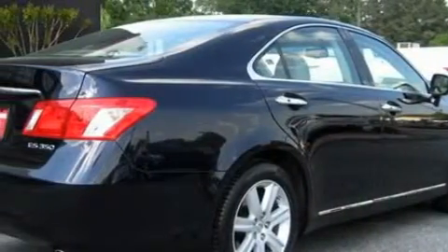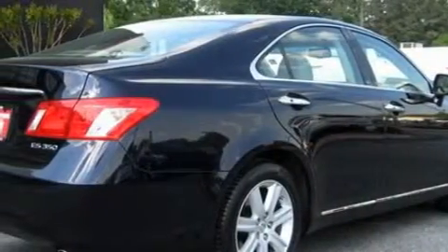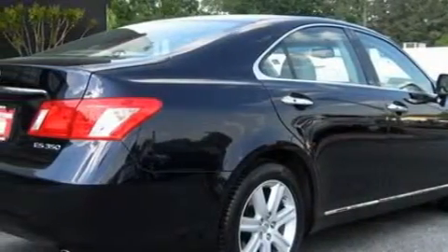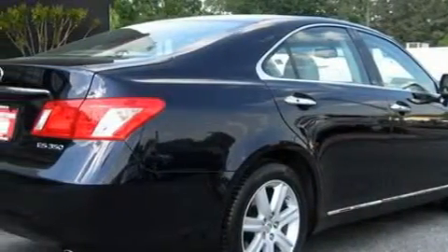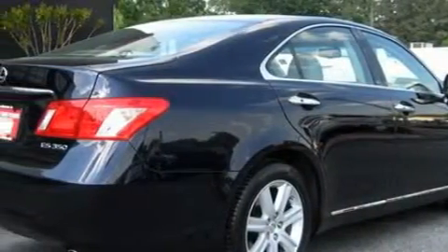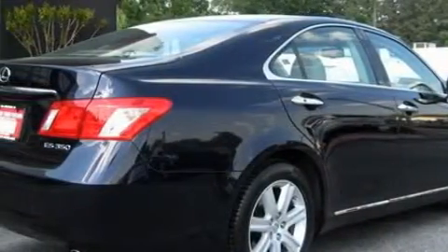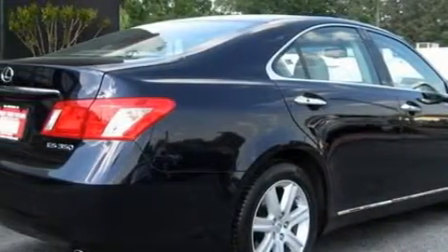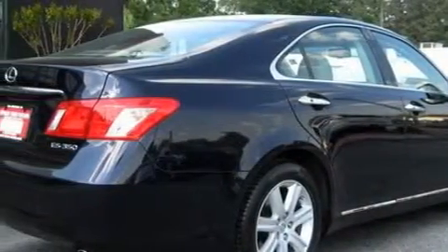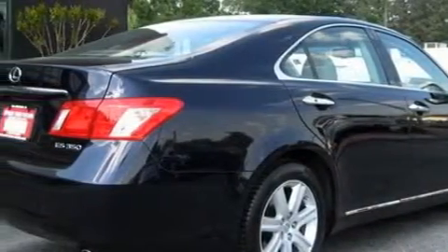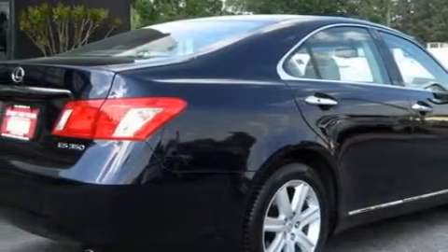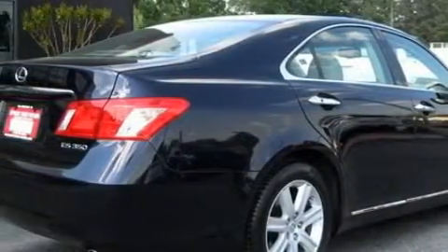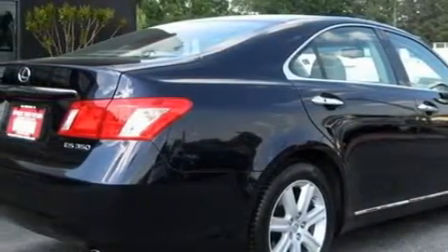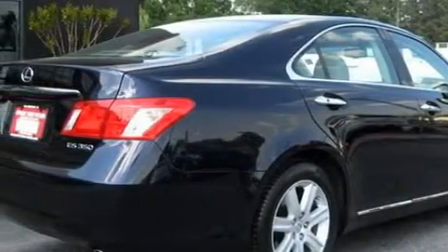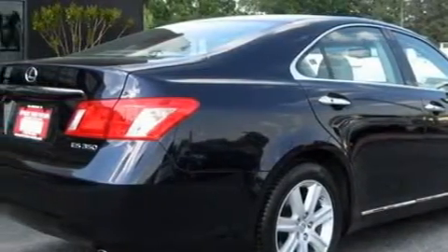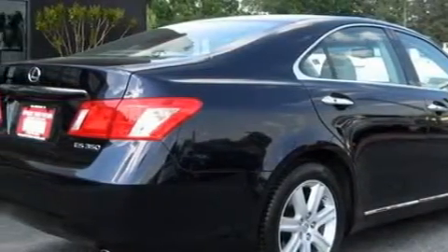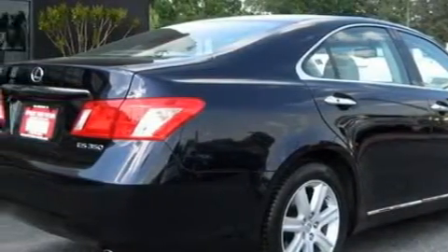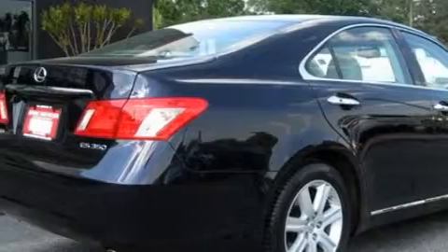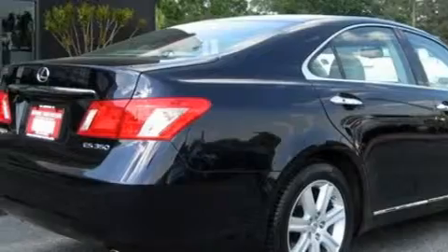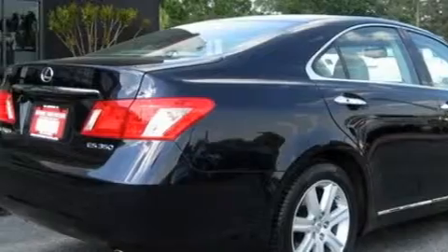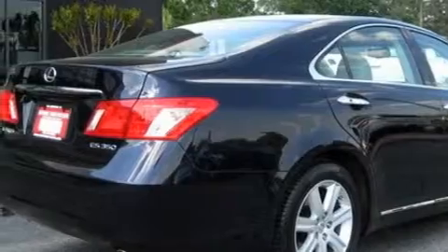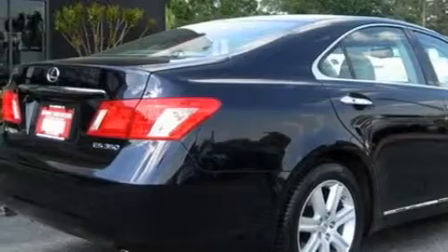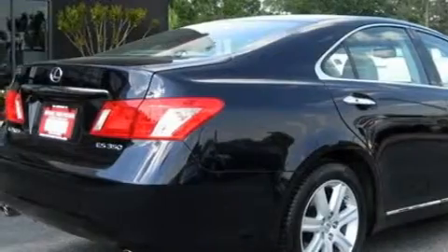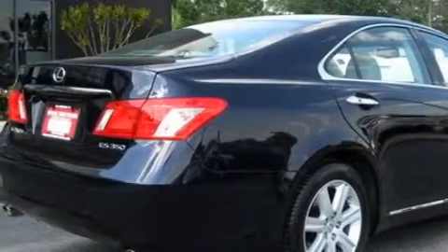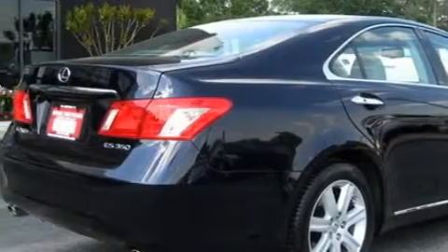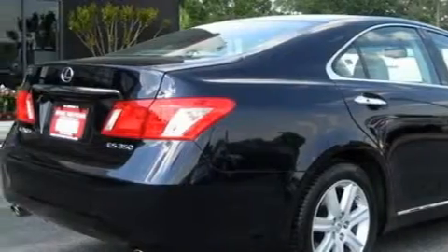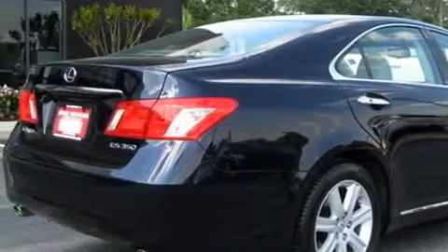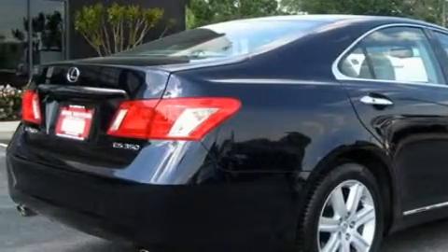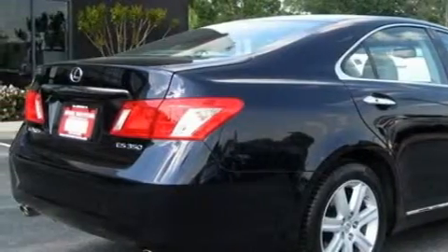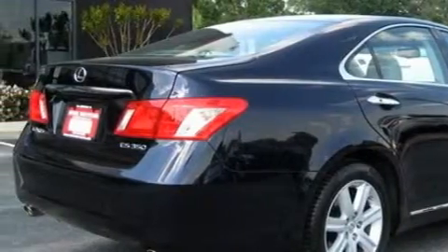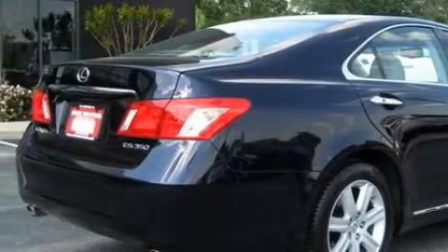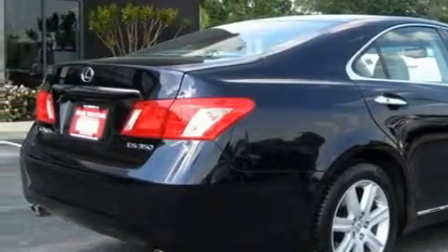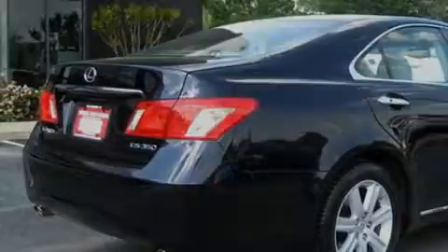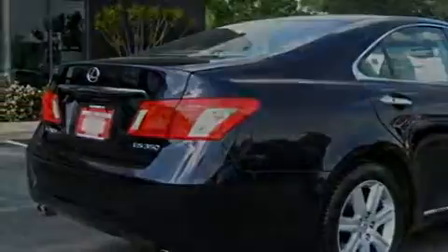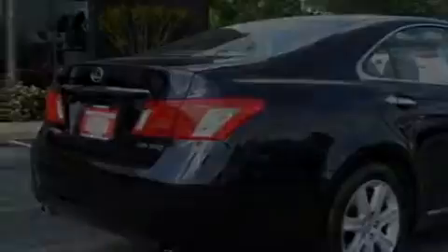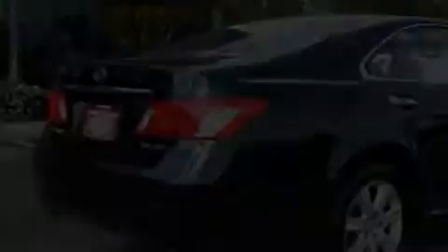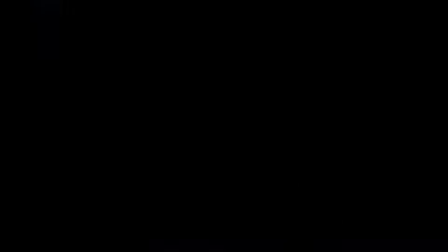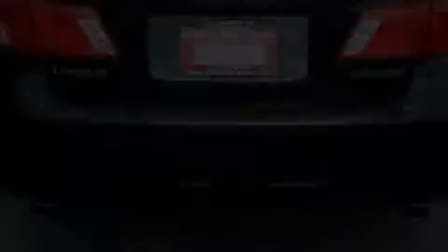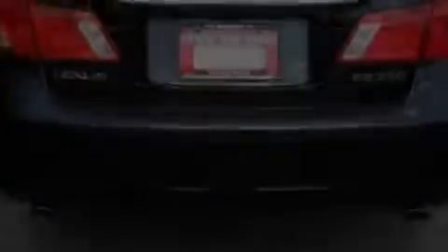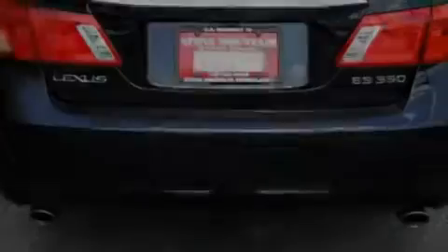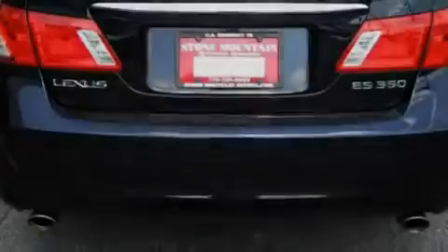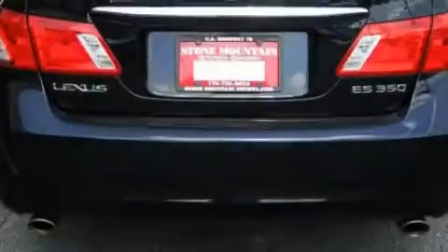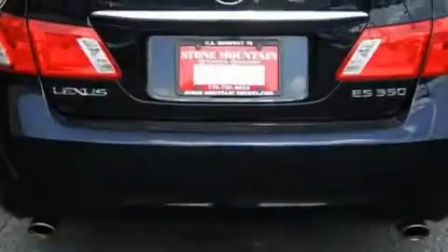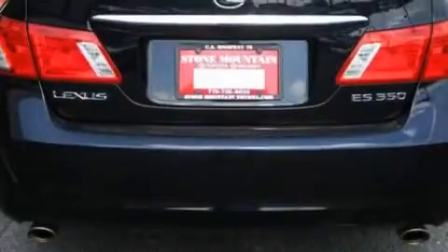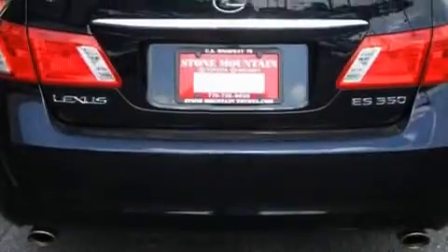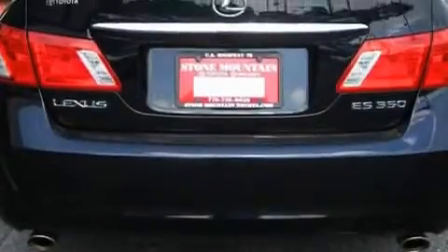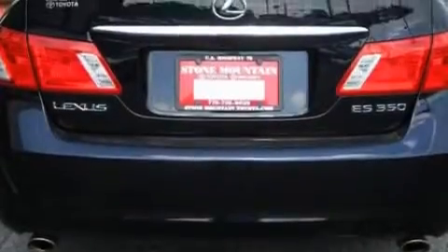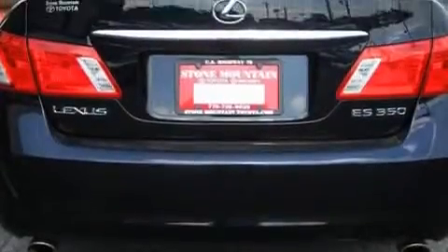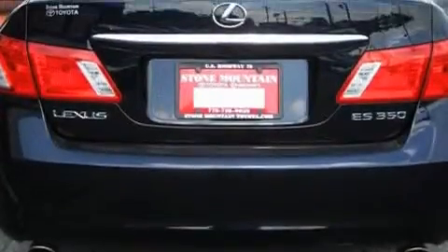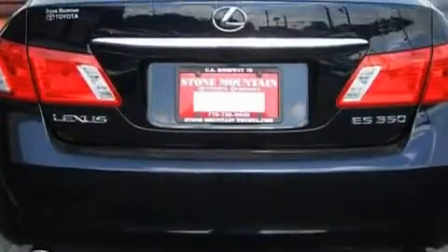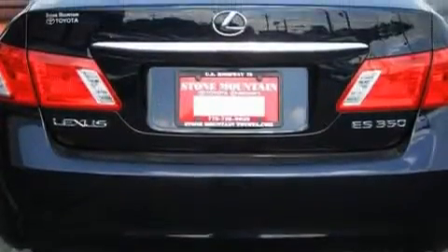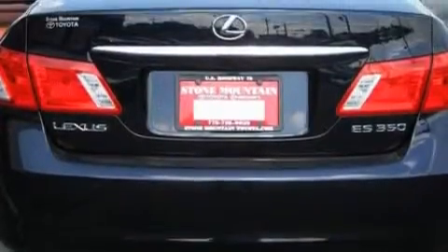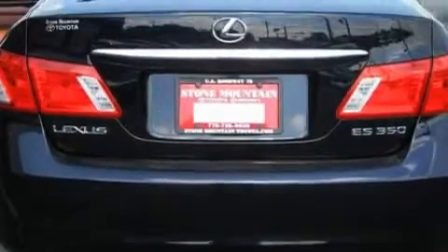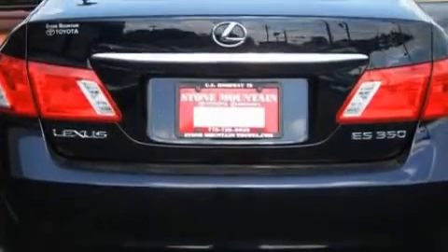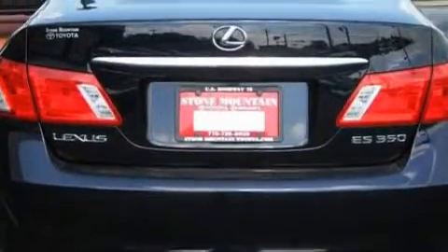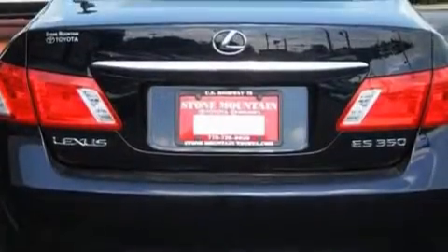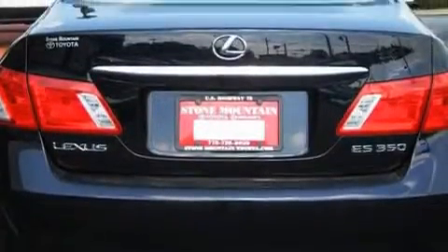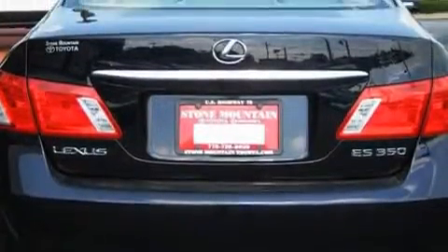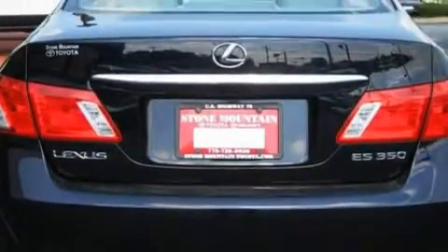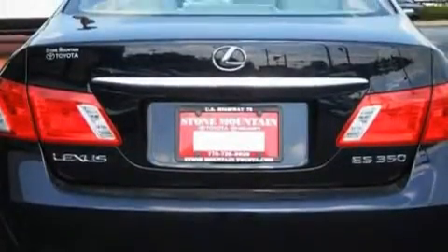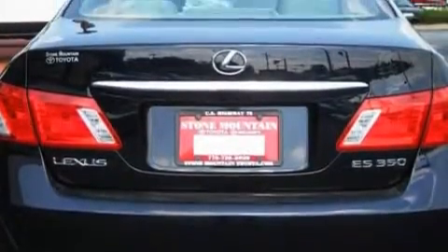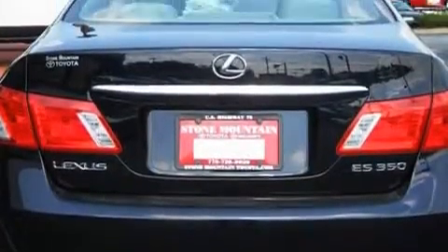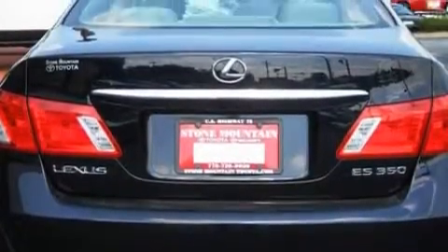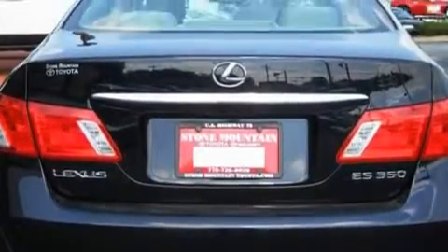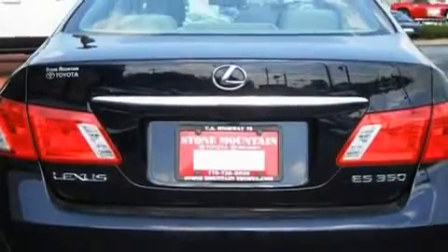With an EPA estimated rating of 30 miles per gallon on the highway, it's easy to see how you can save.